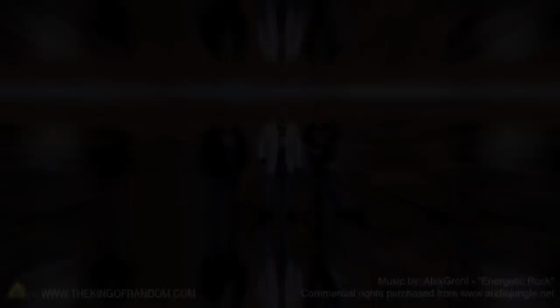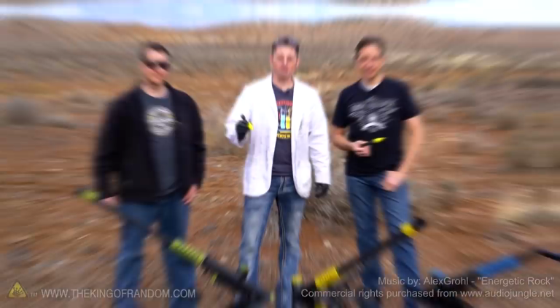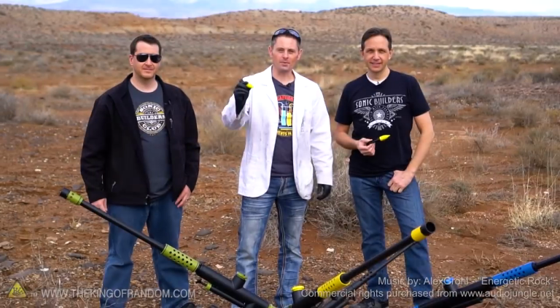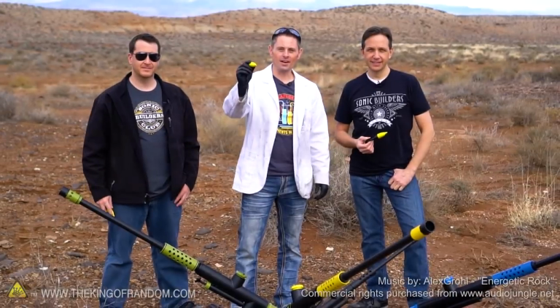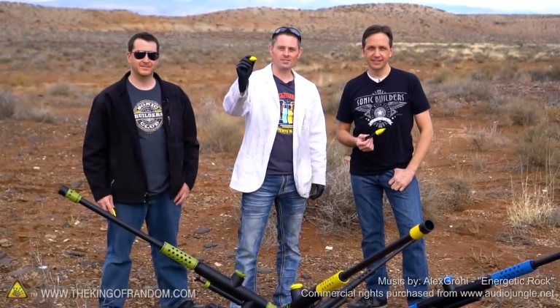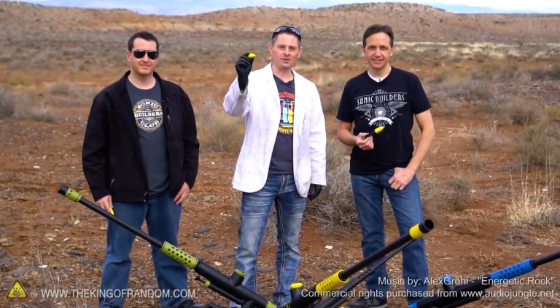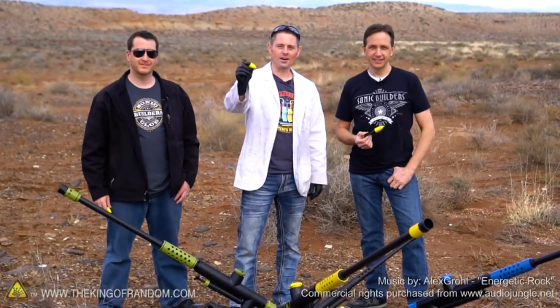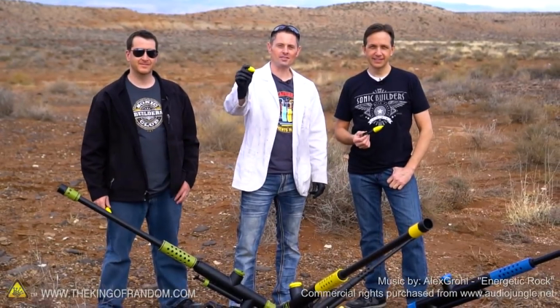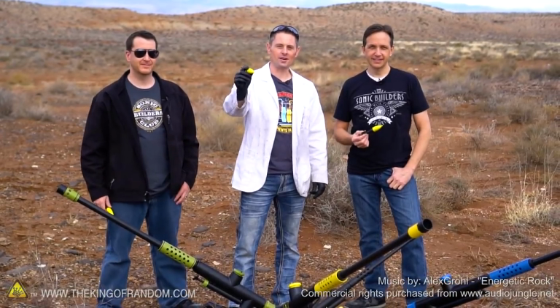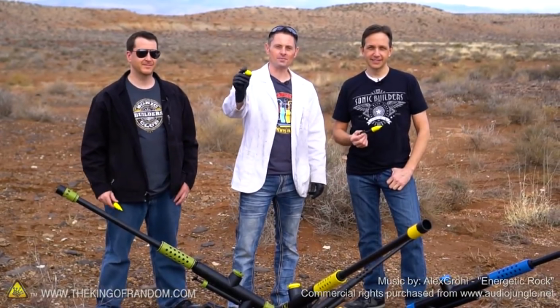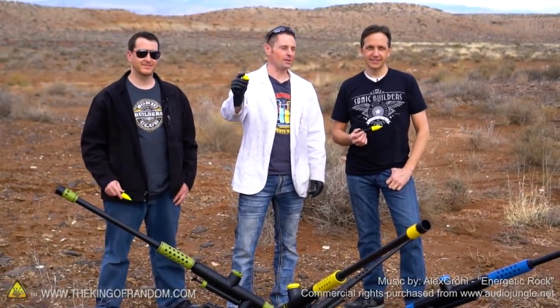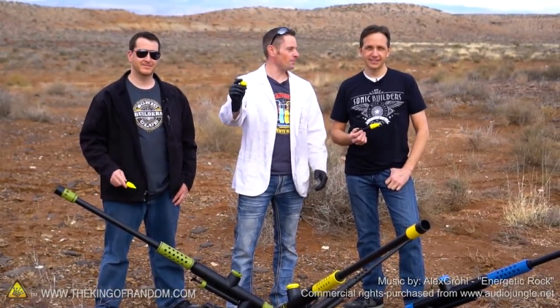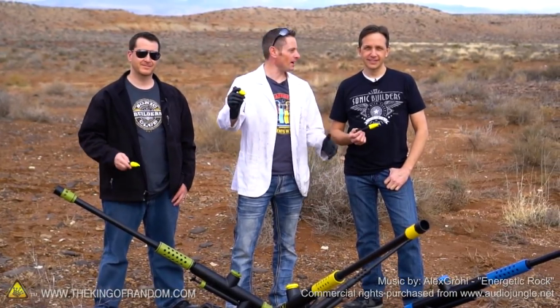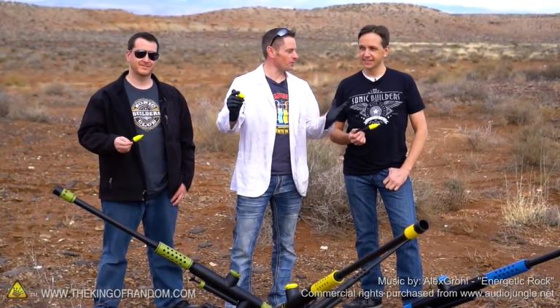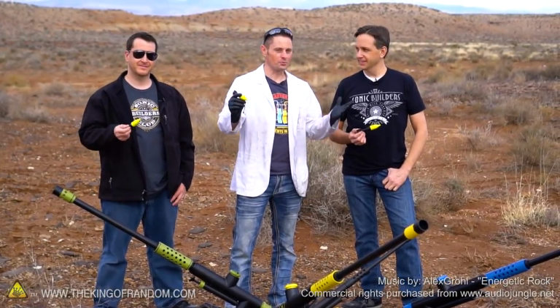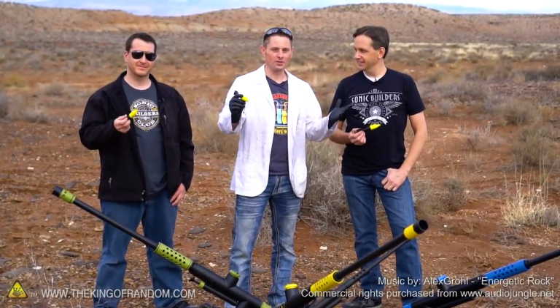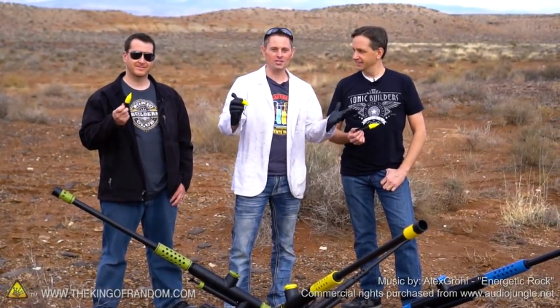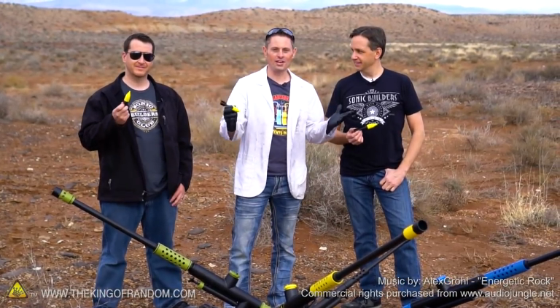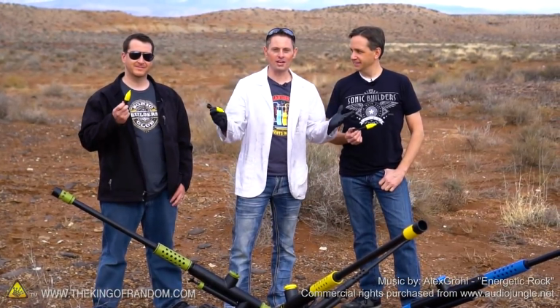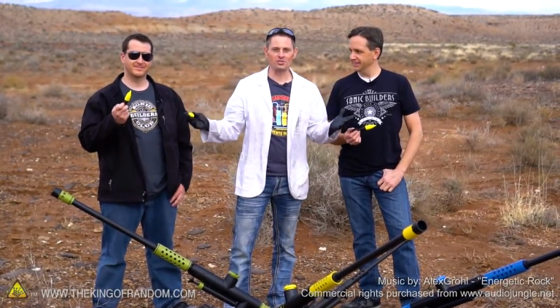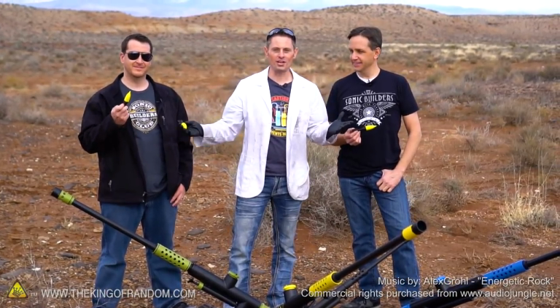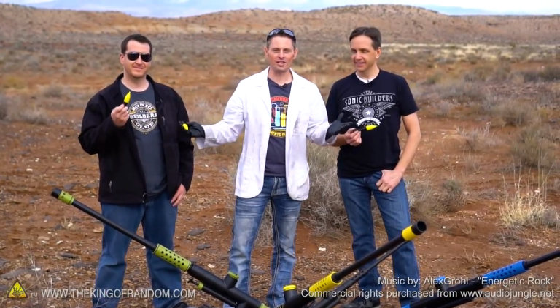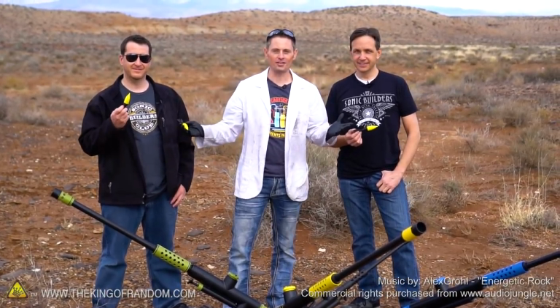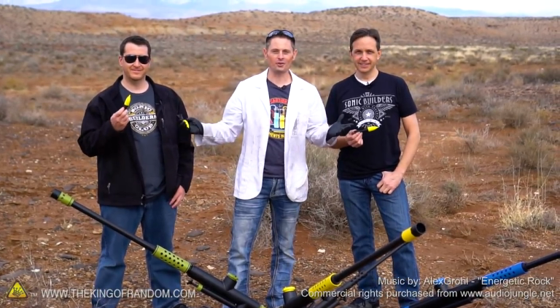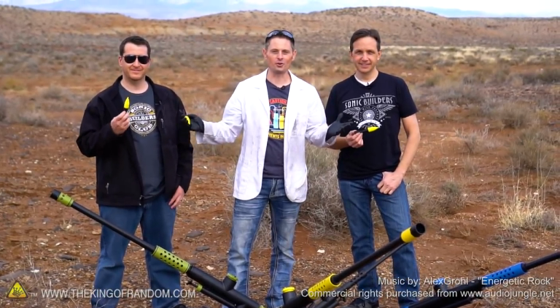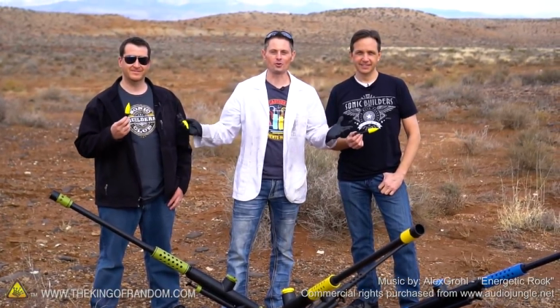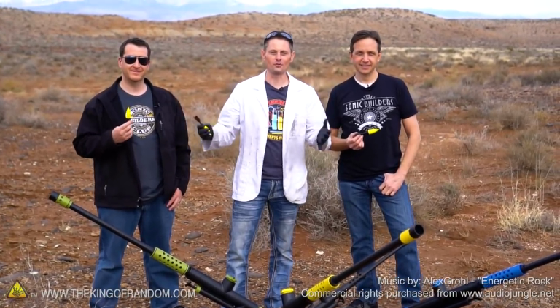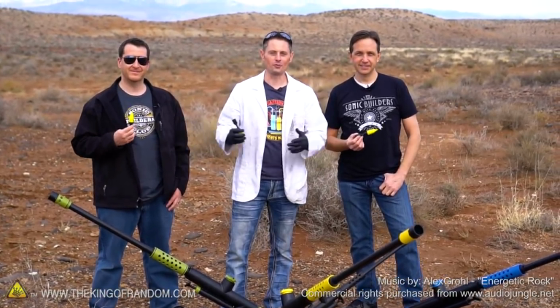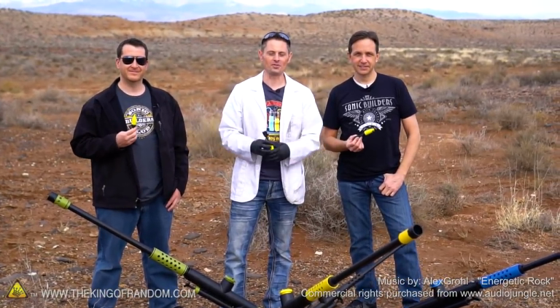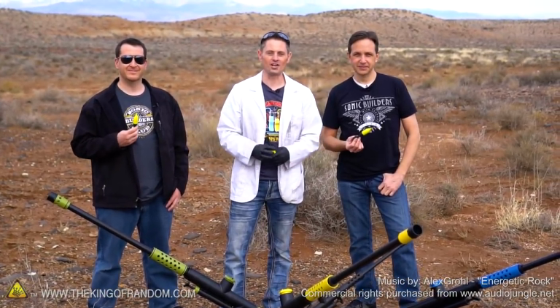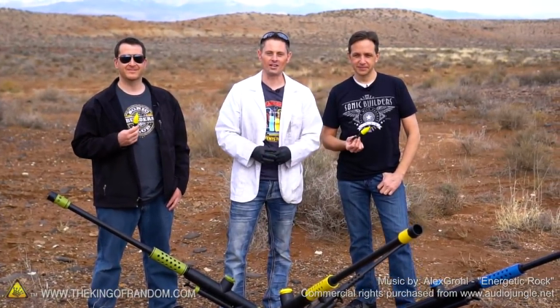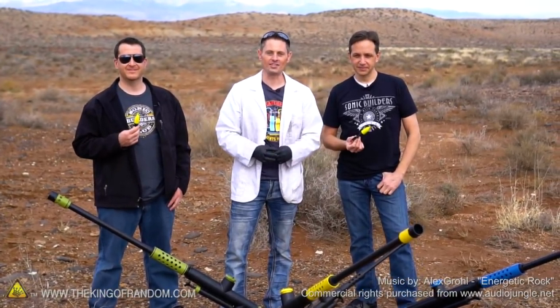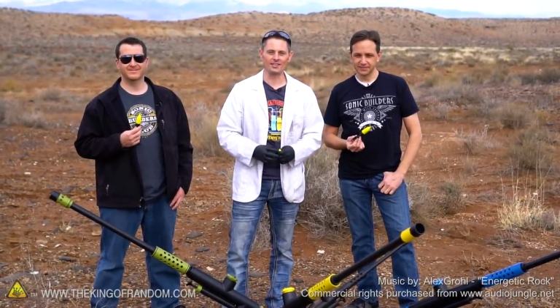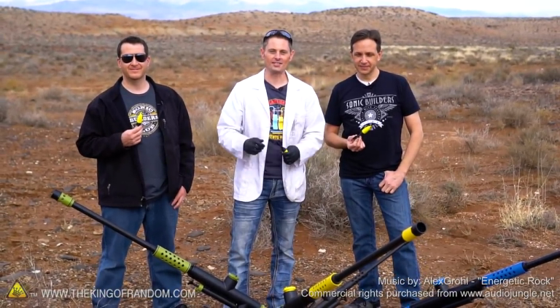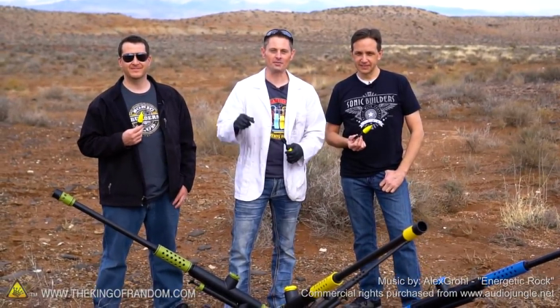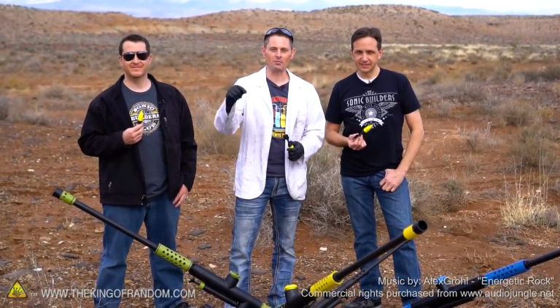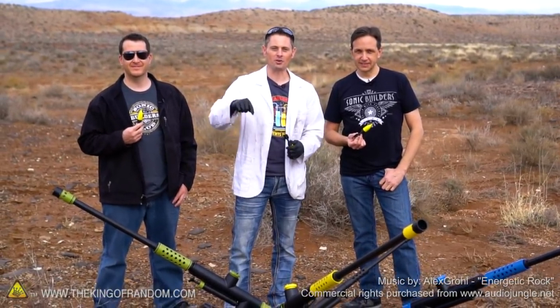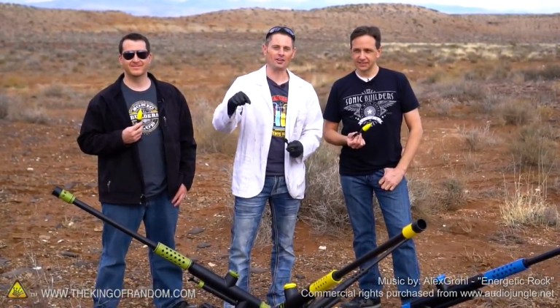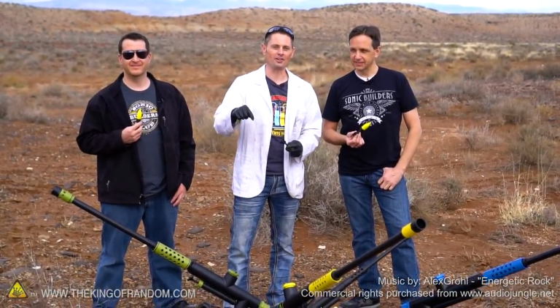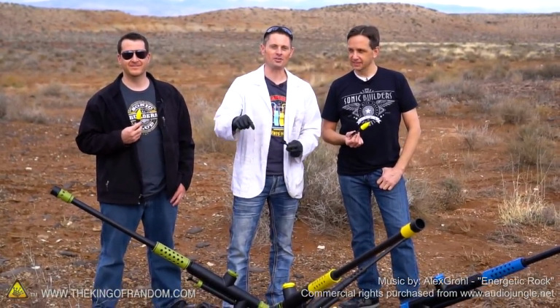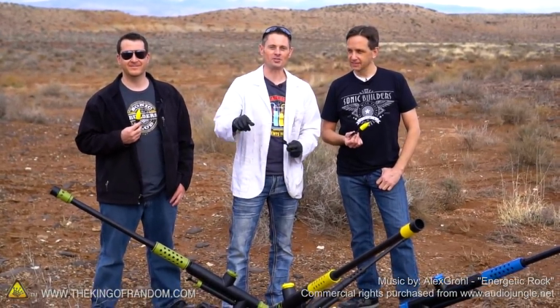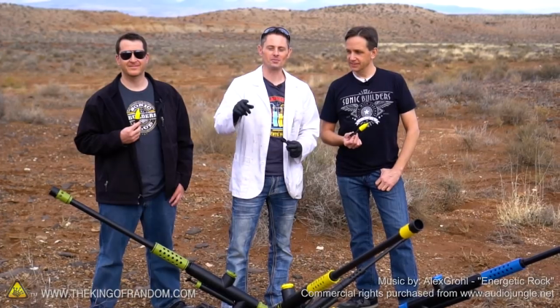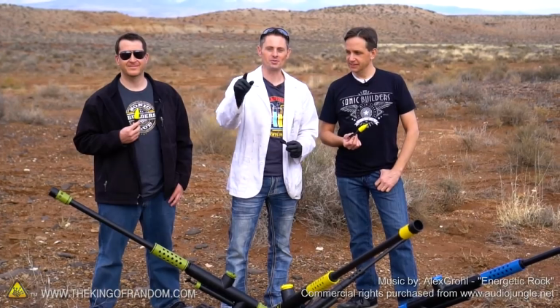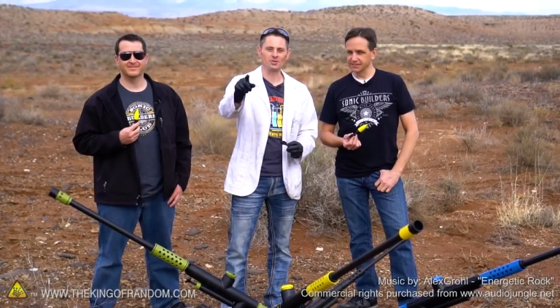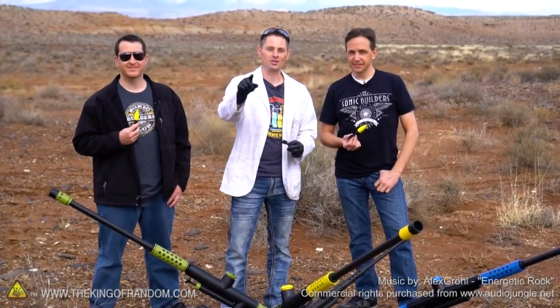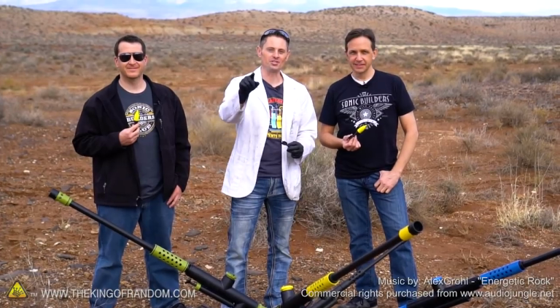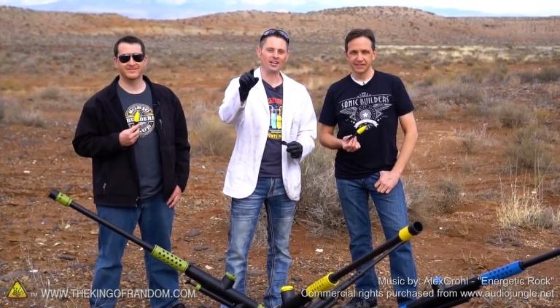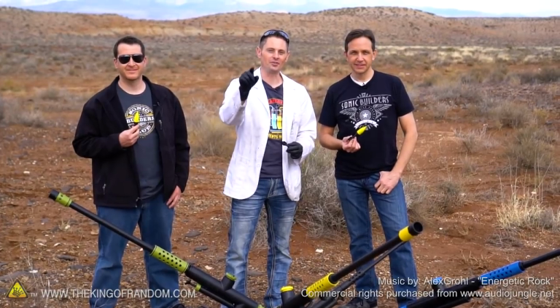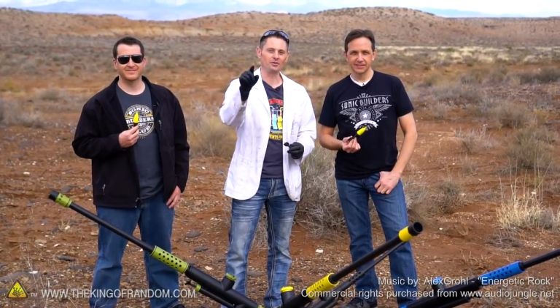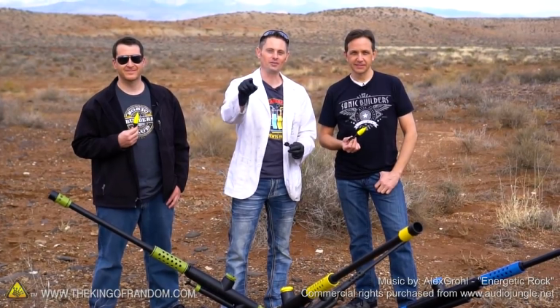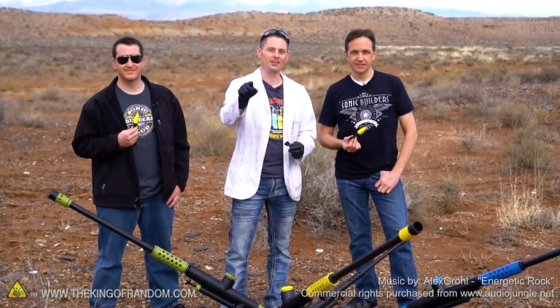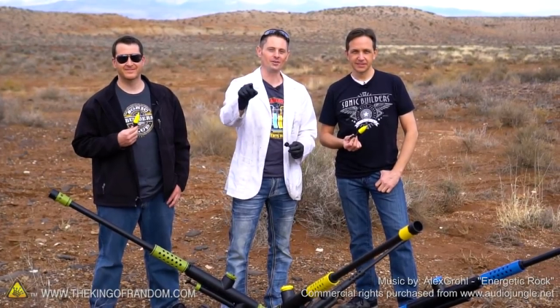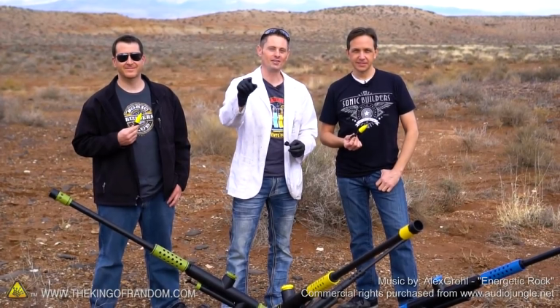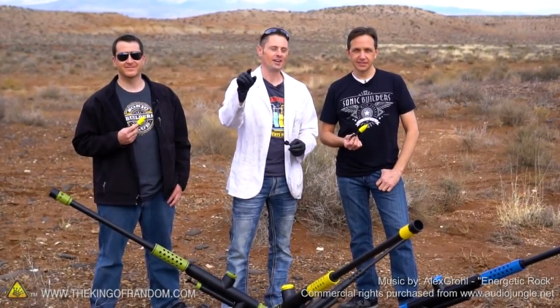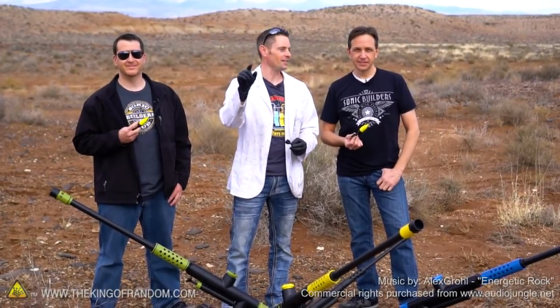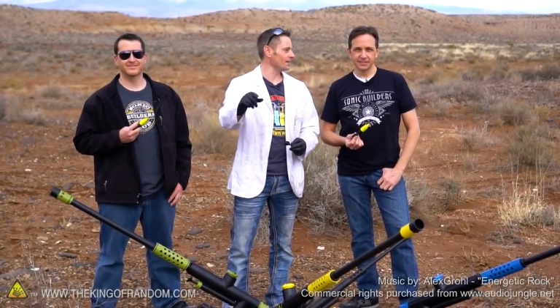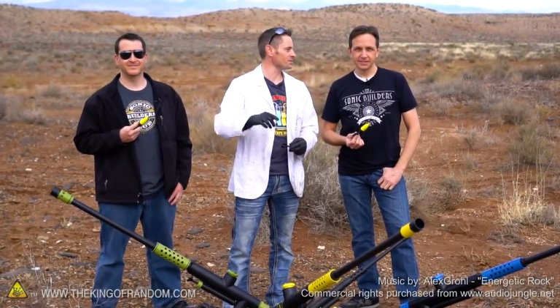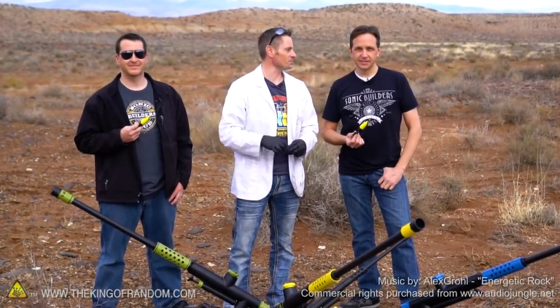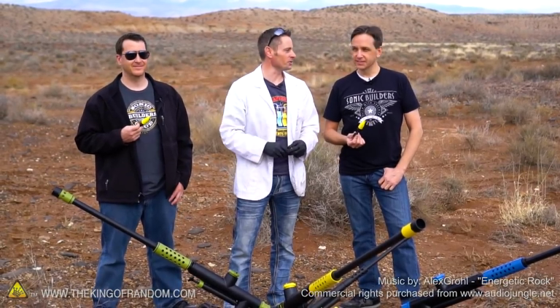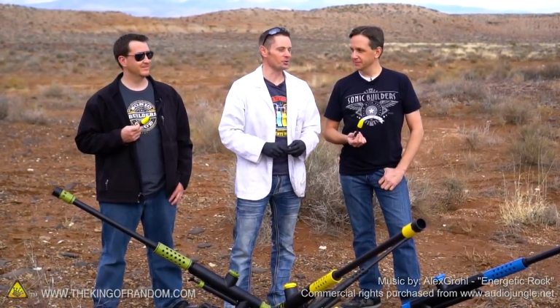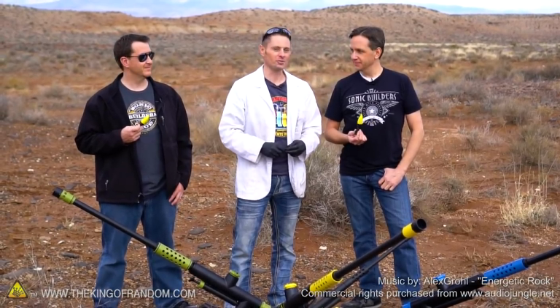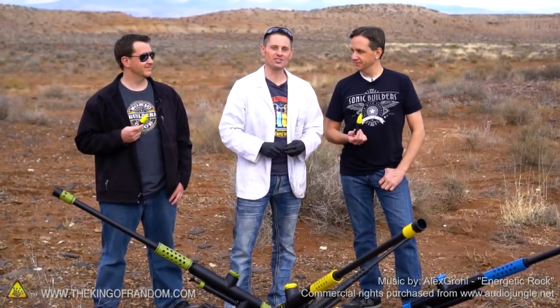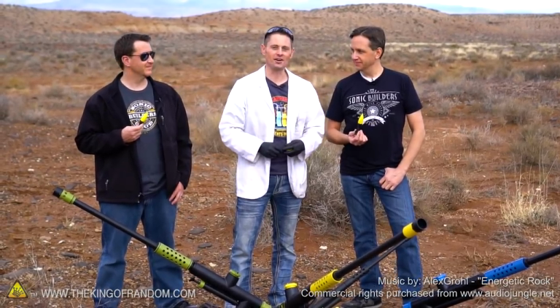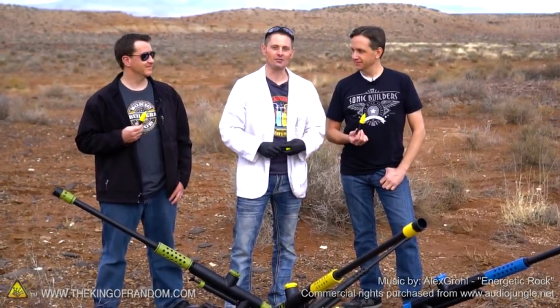Hey, what's up guys? Grant Thomason here. I'm back with Richie and Jake — they're the crew from the Sonic Dad team. I'll put a link in the description so you can check out their videos; they've got some pretty cool stuff.